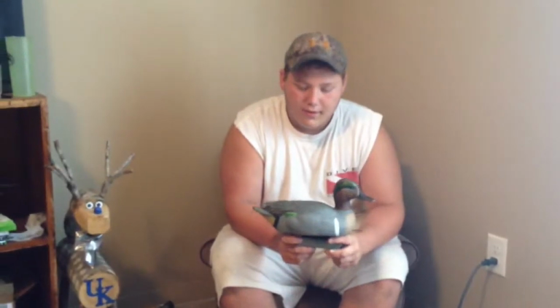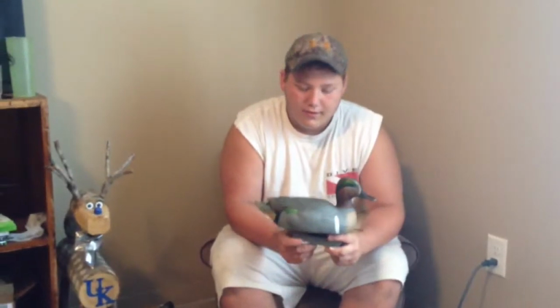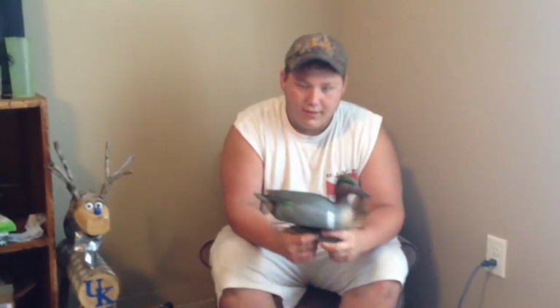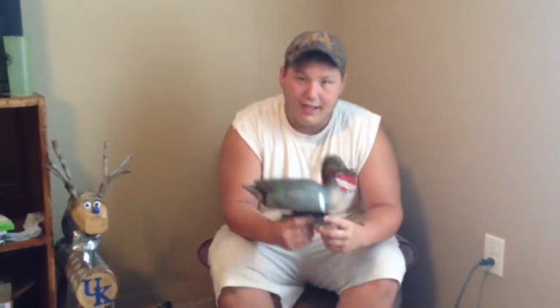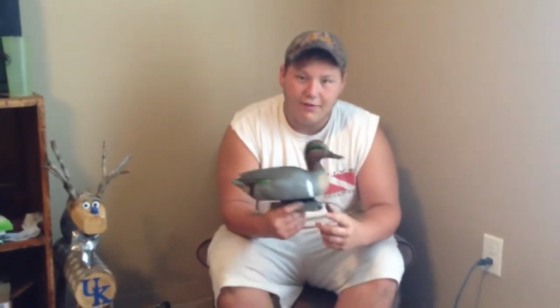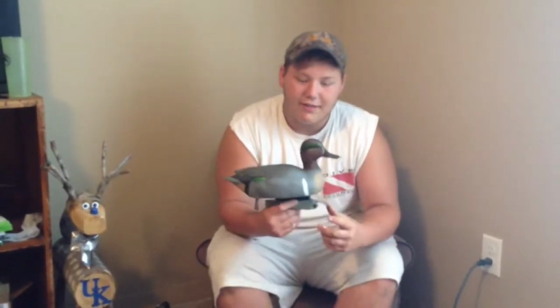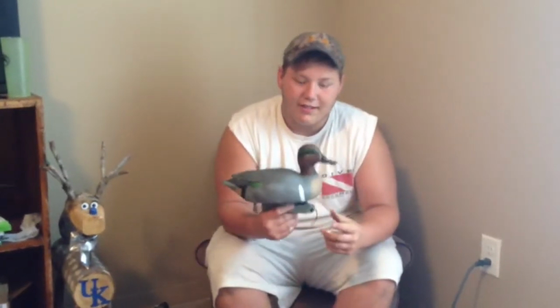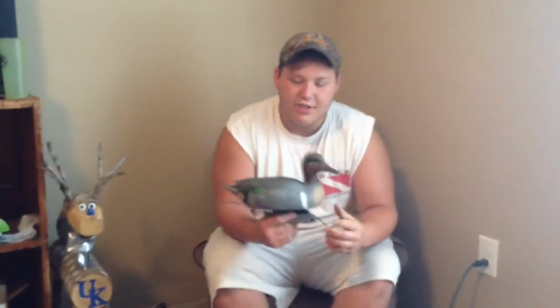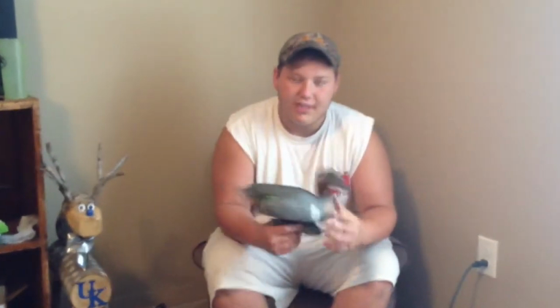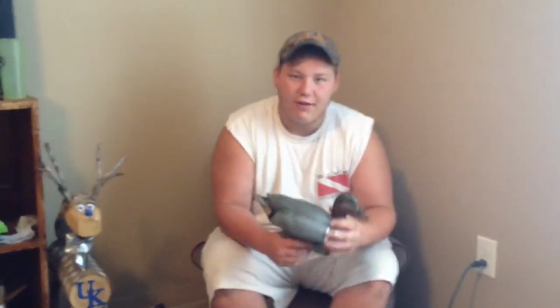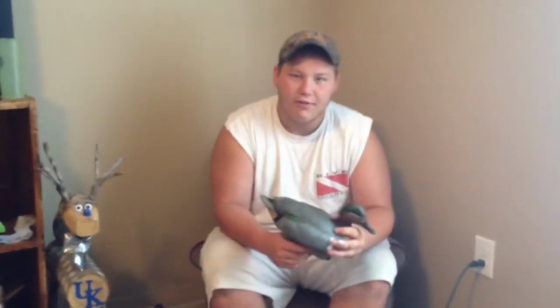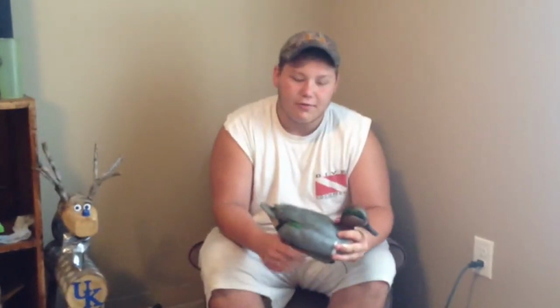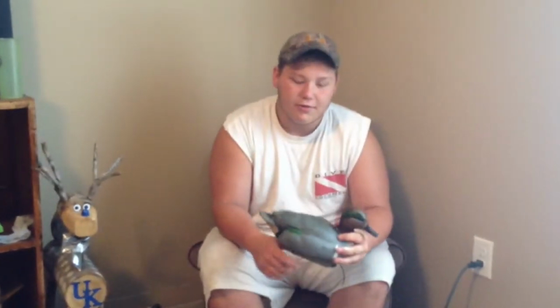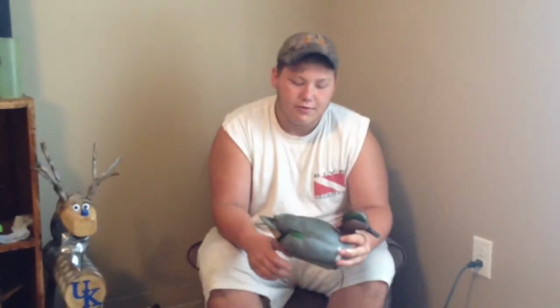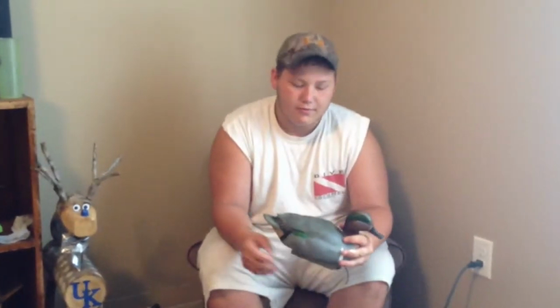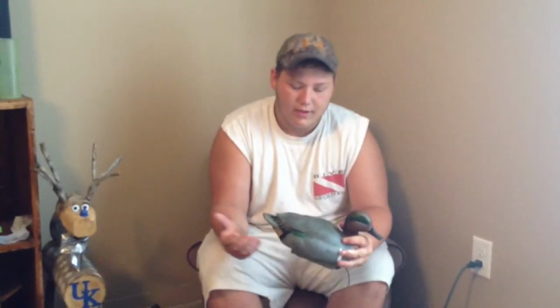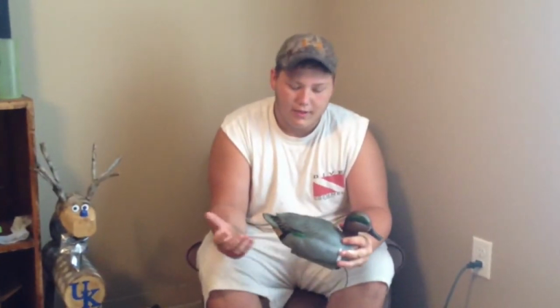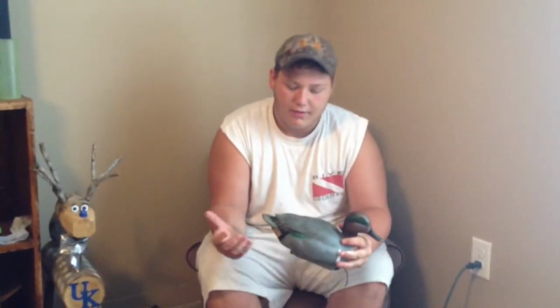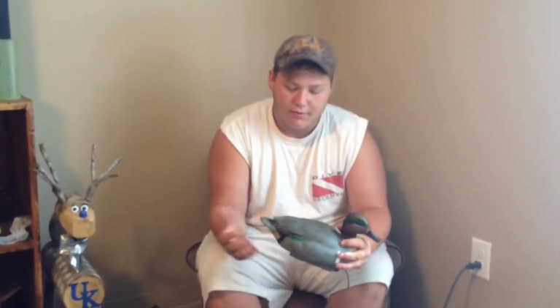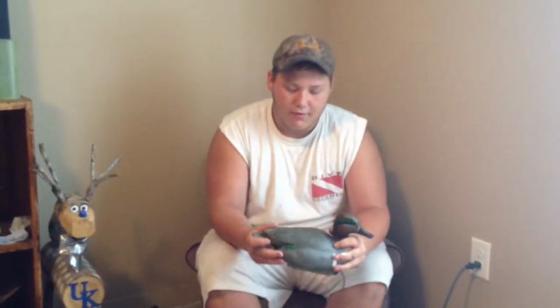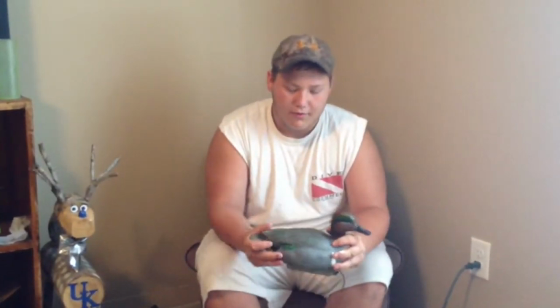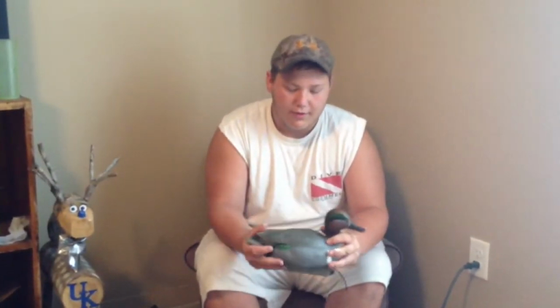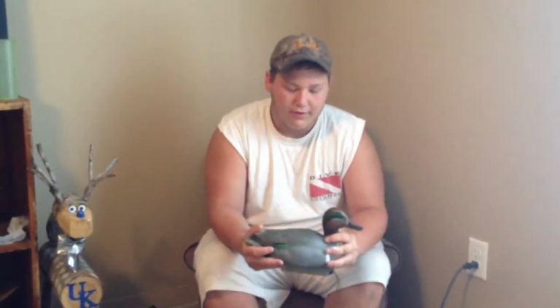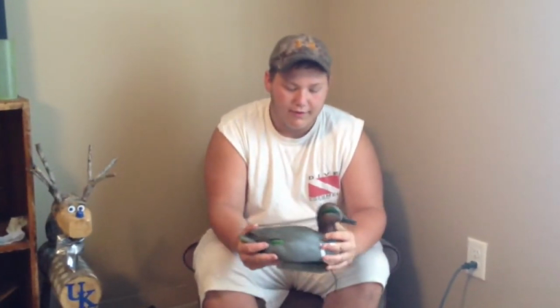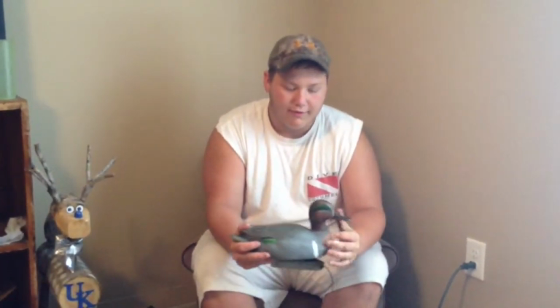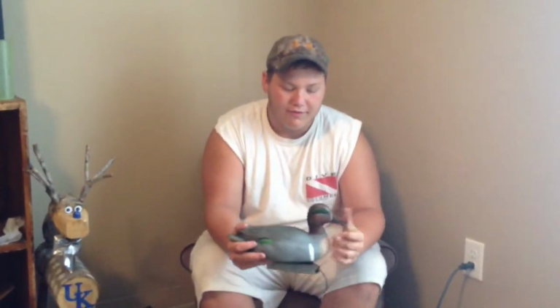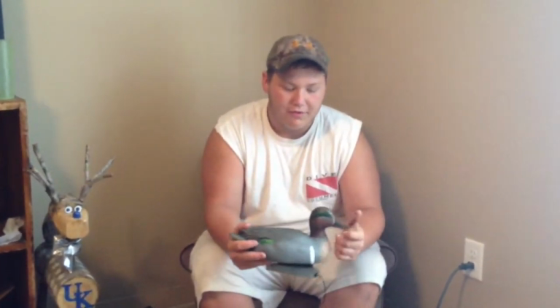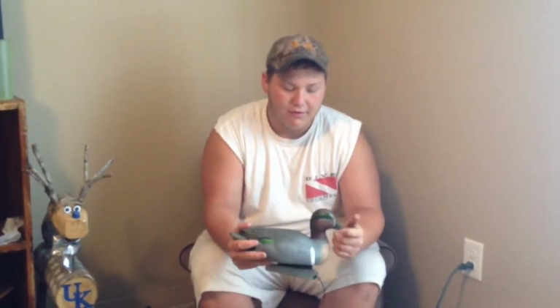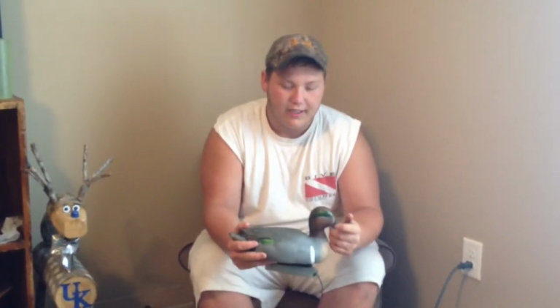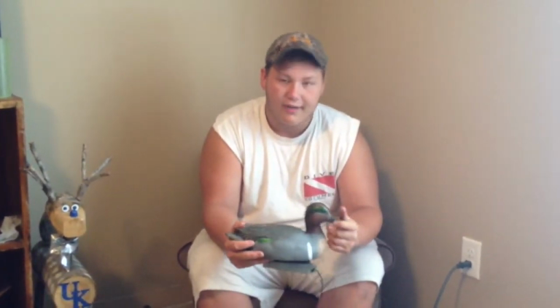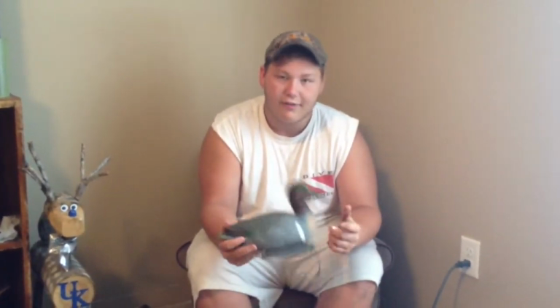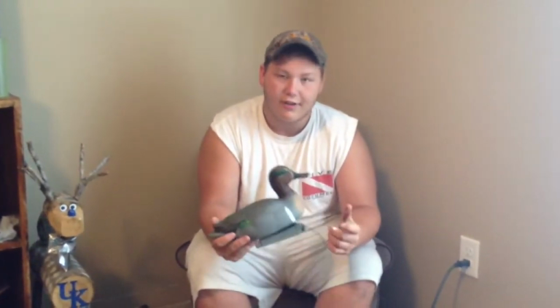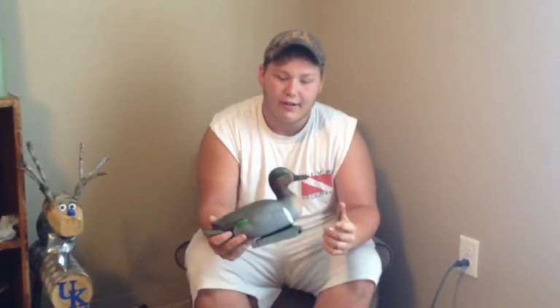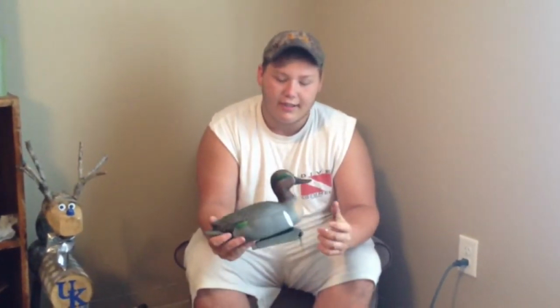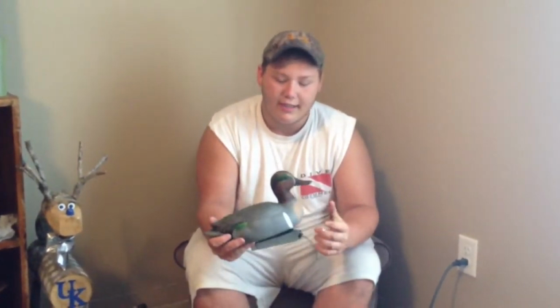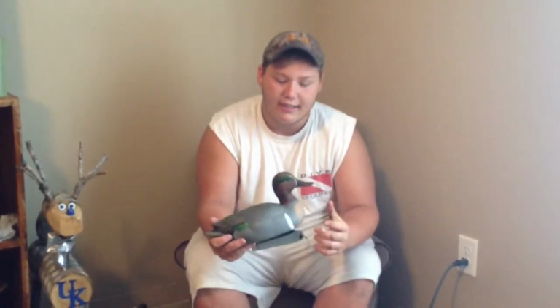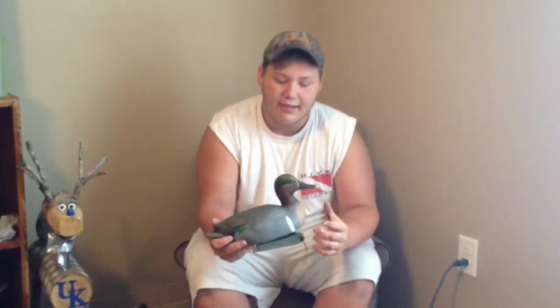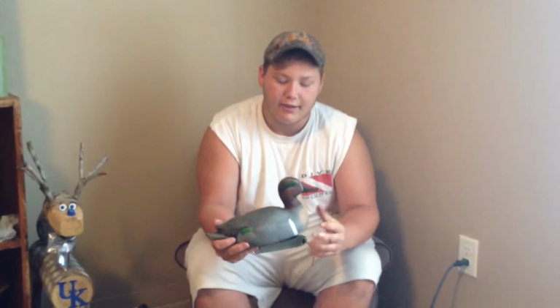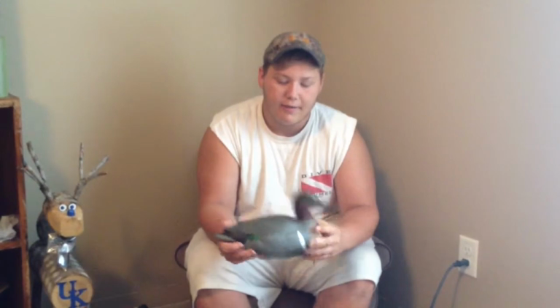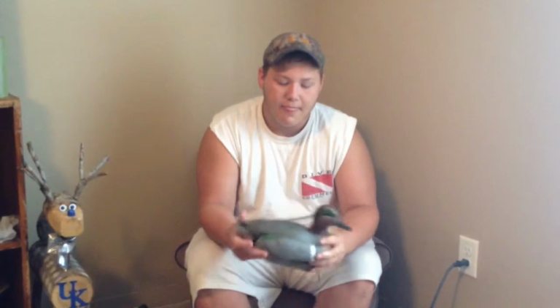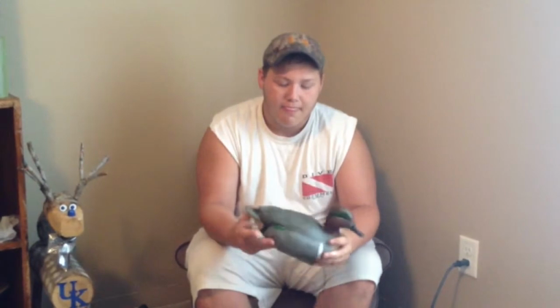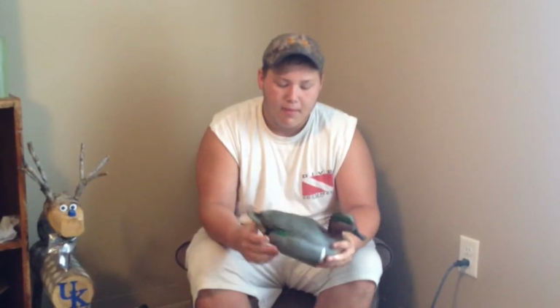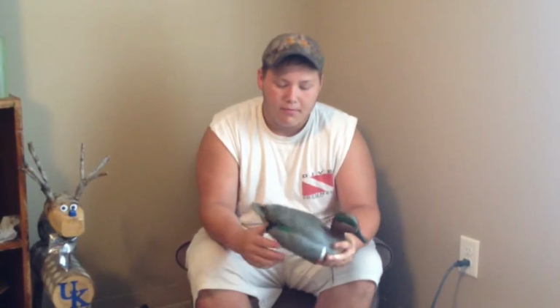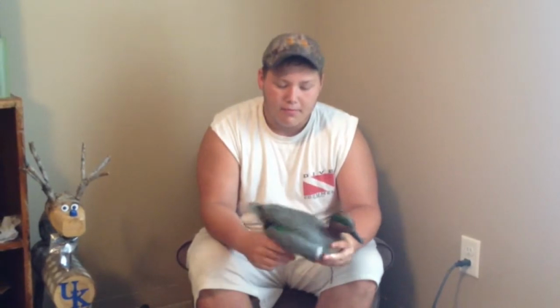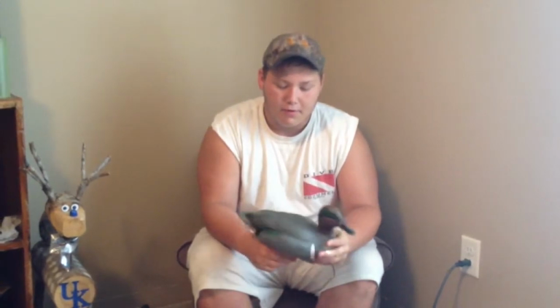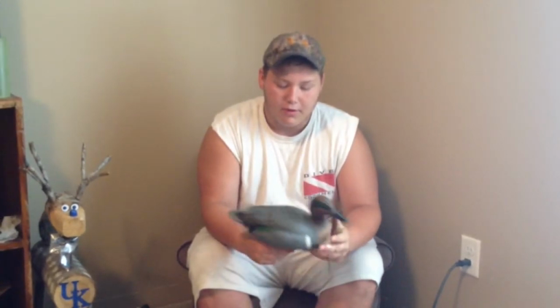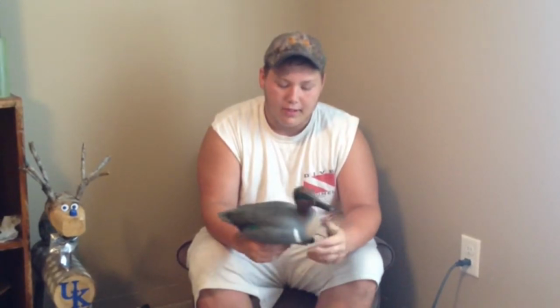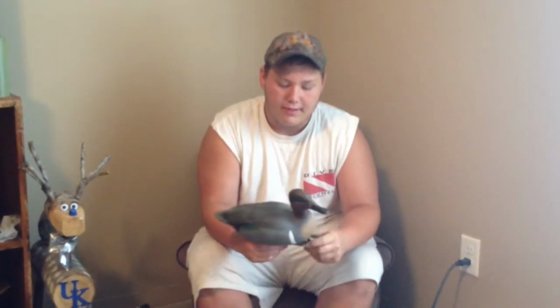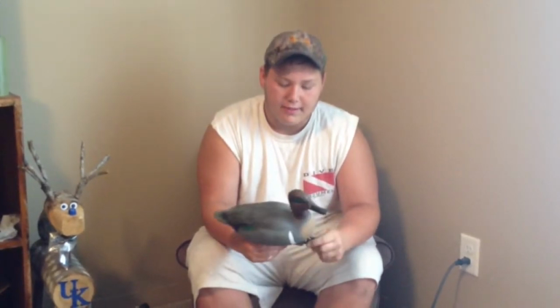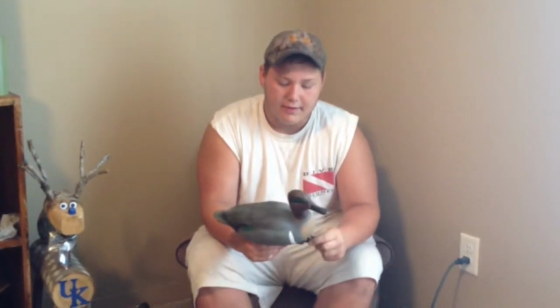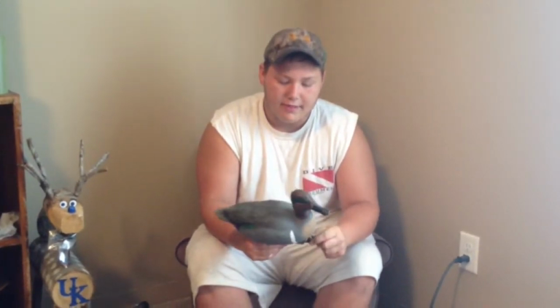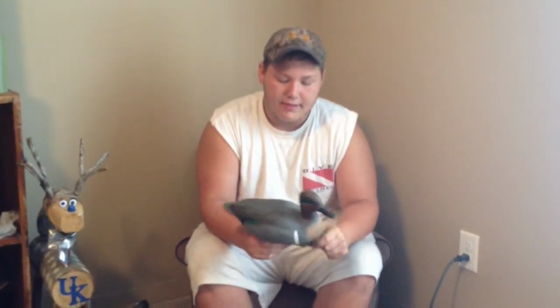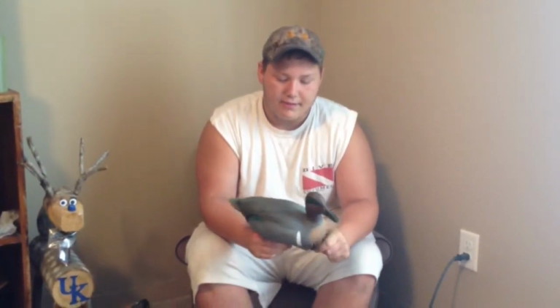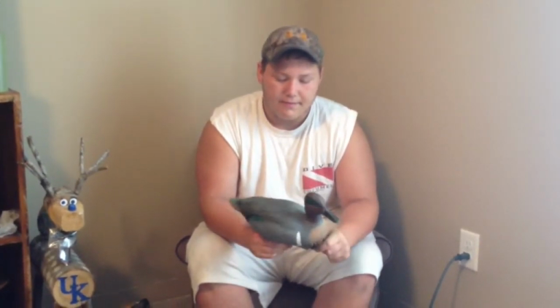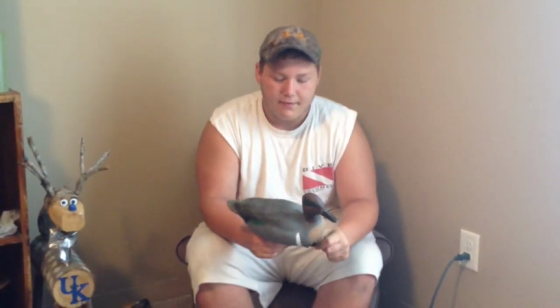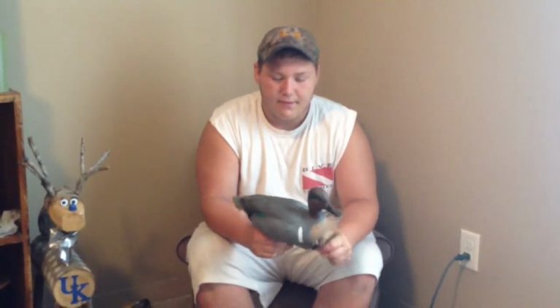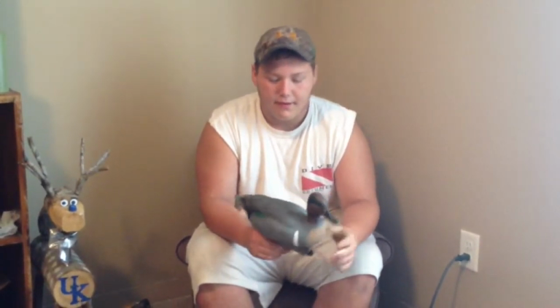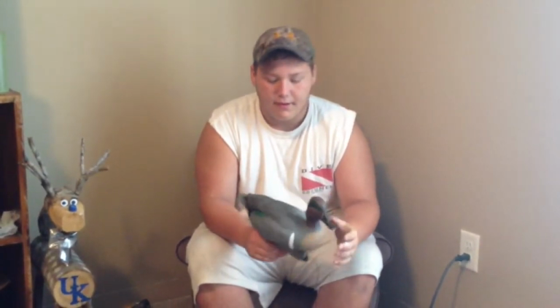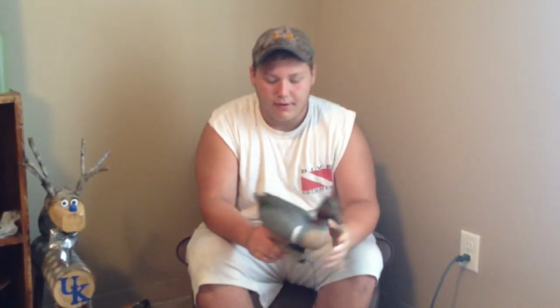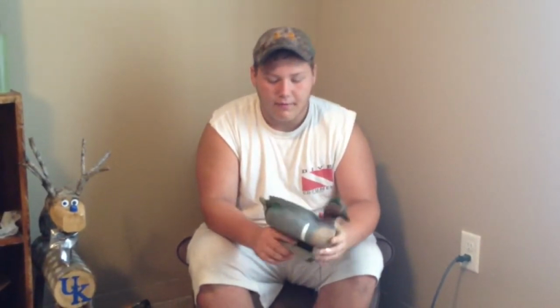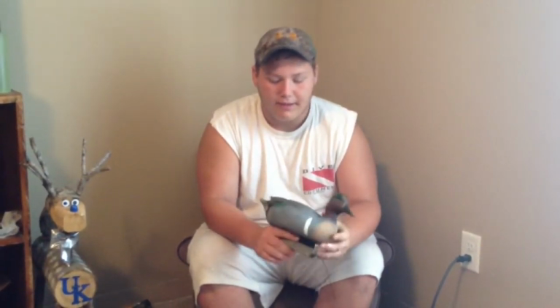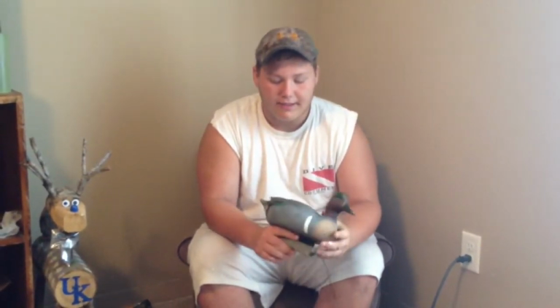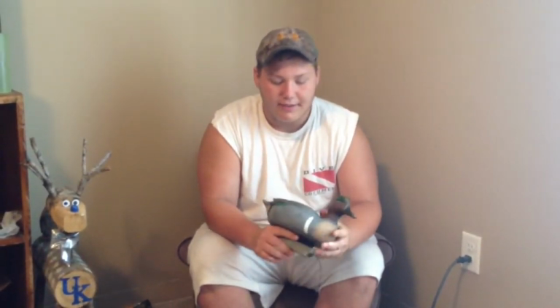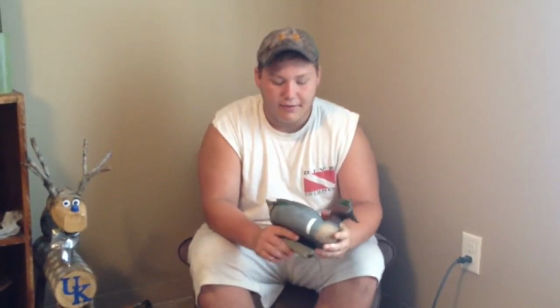Today on TNG Outdoors, we're going to do the review on the Avery Greenhead Gear Pro Grade Series Greenwing Teal.